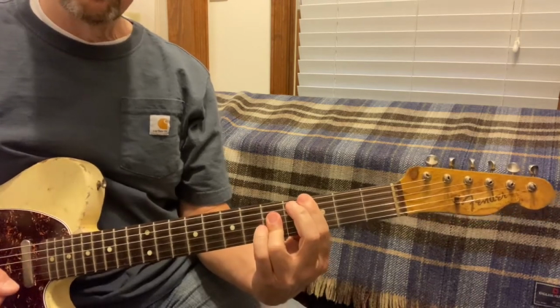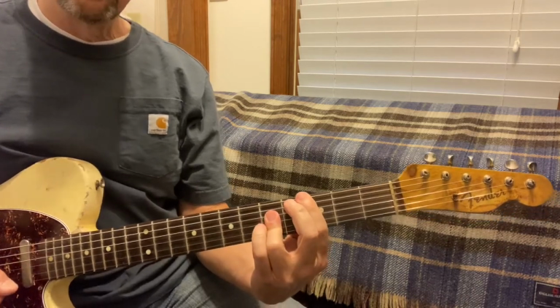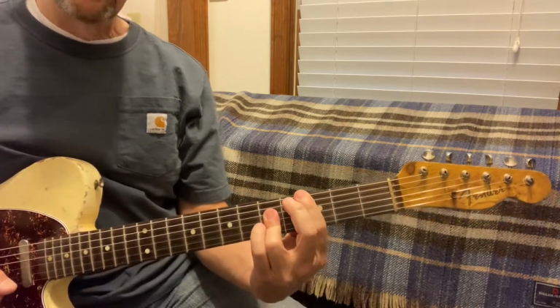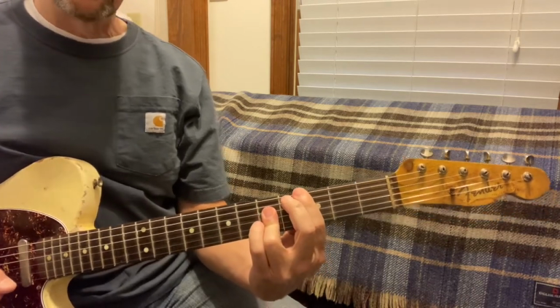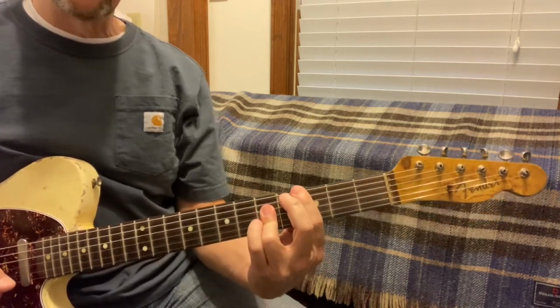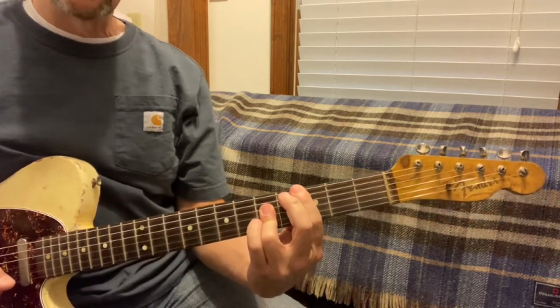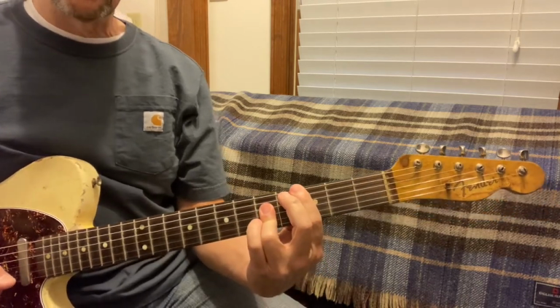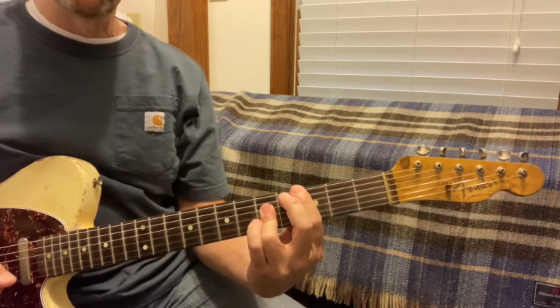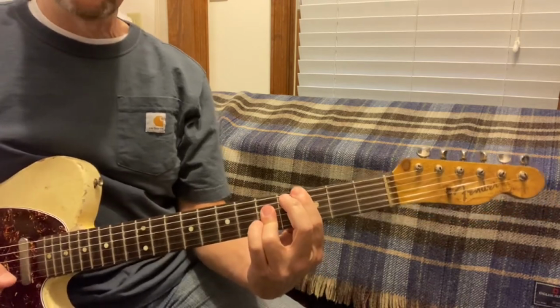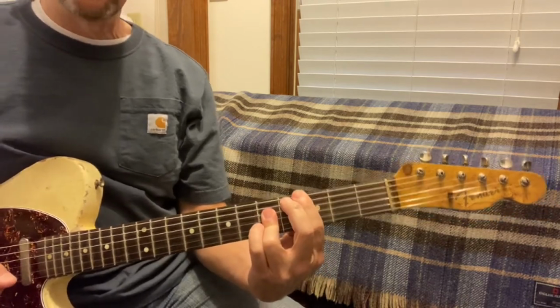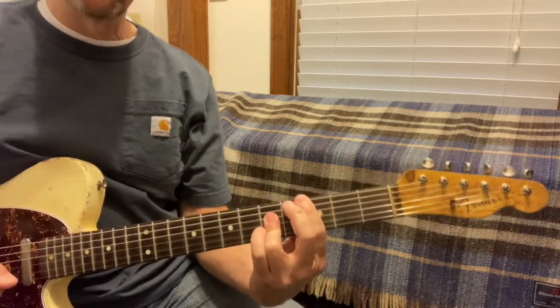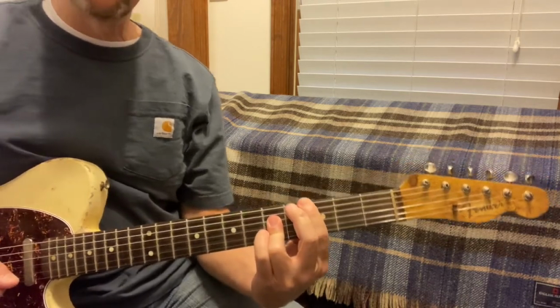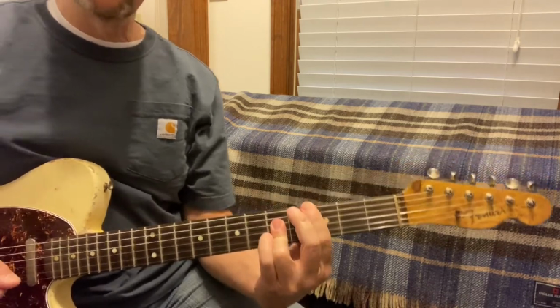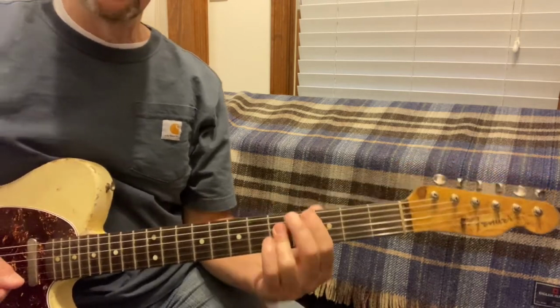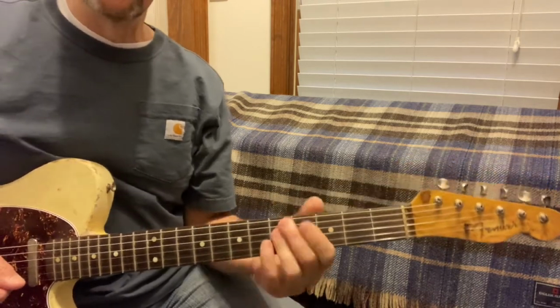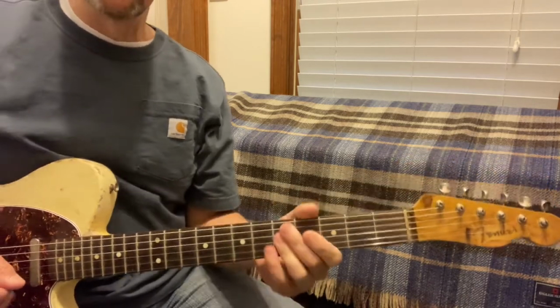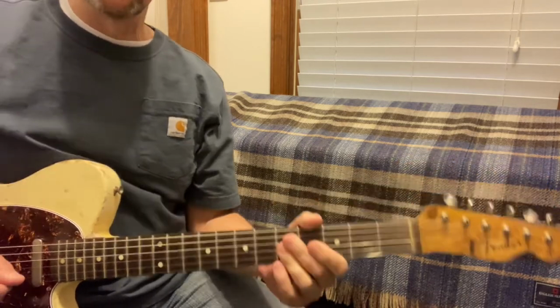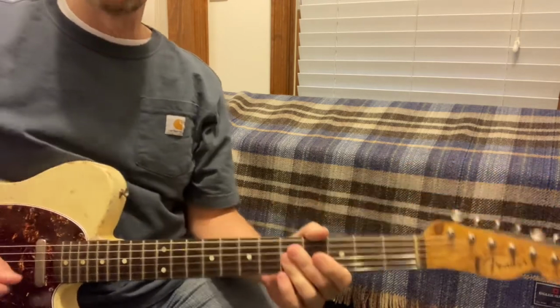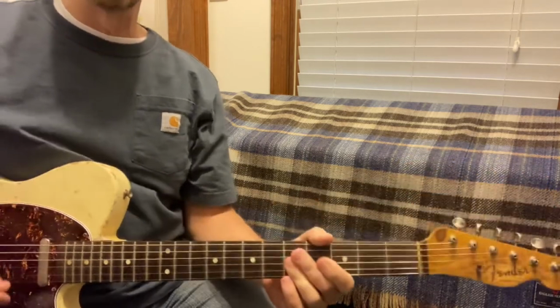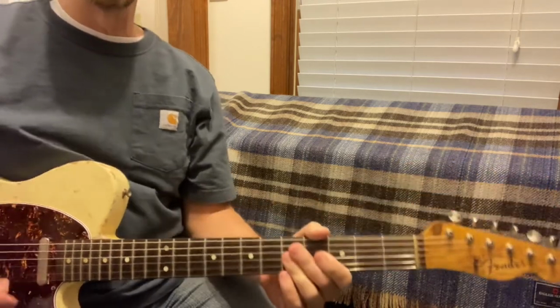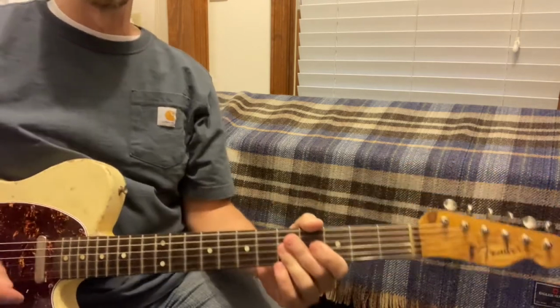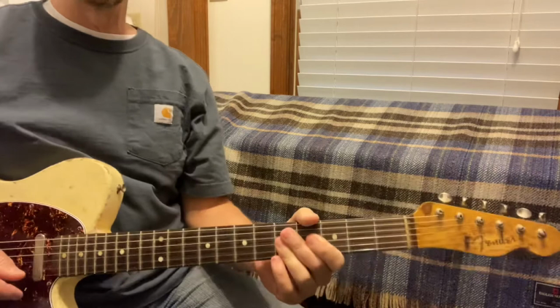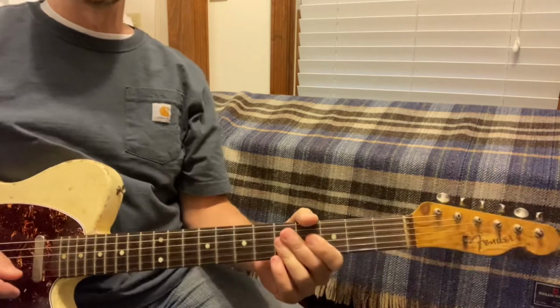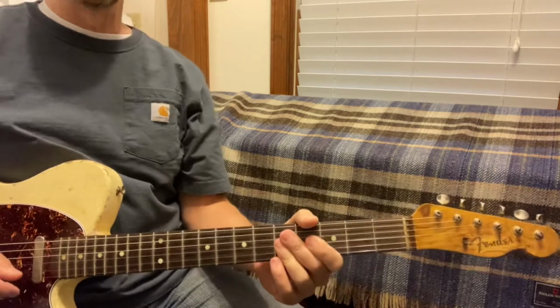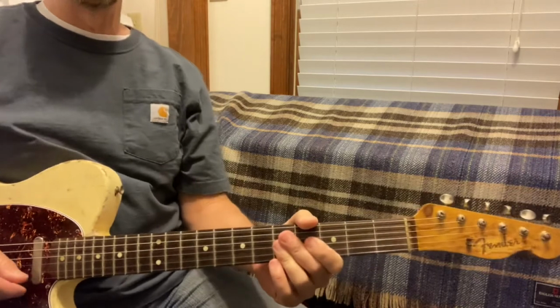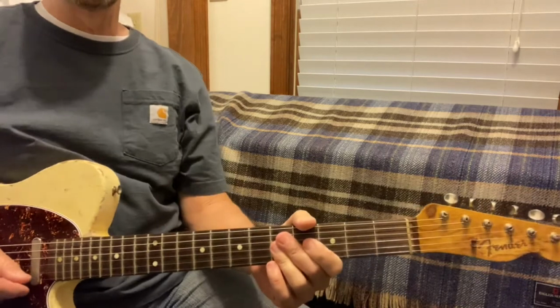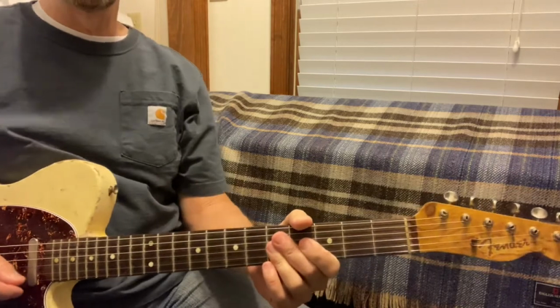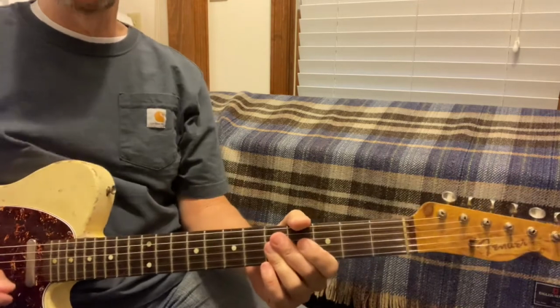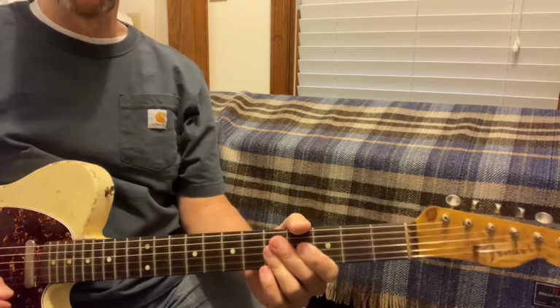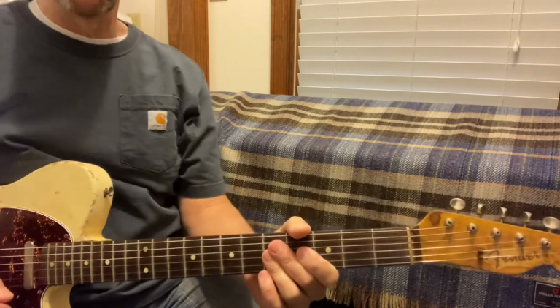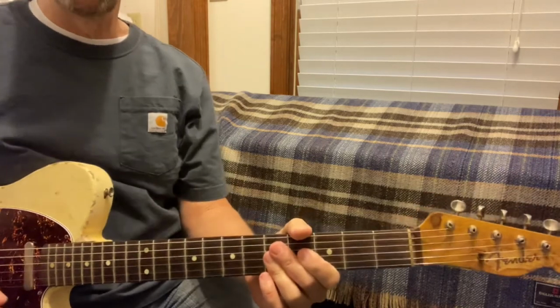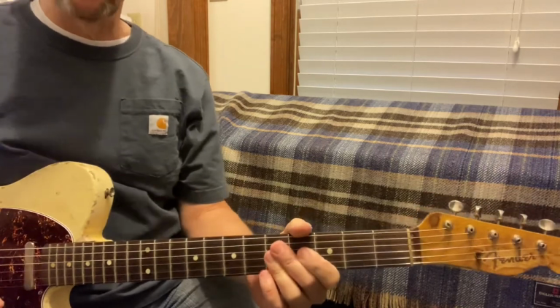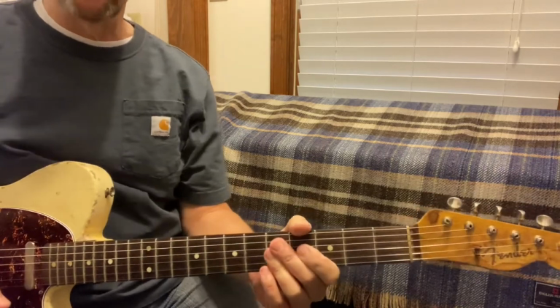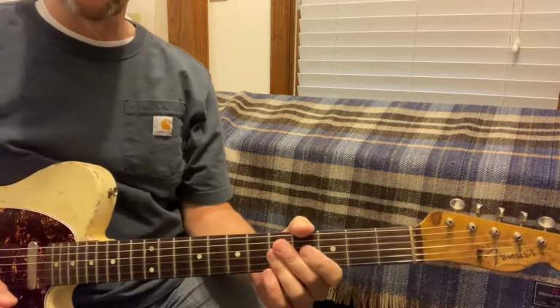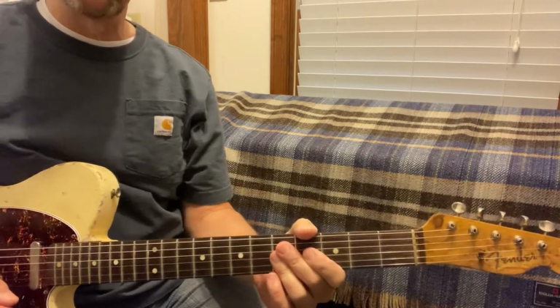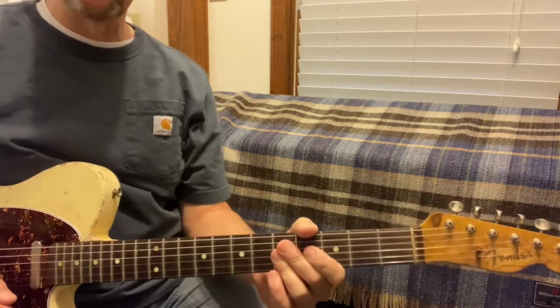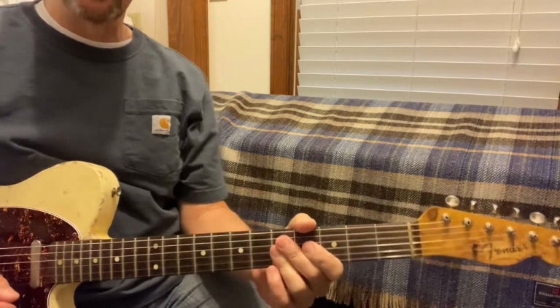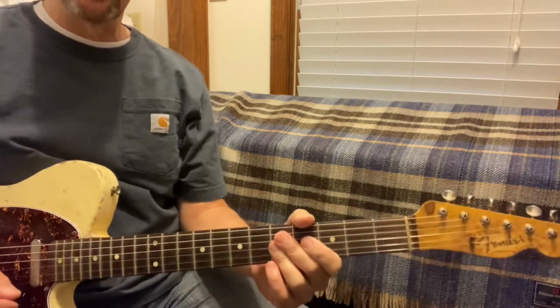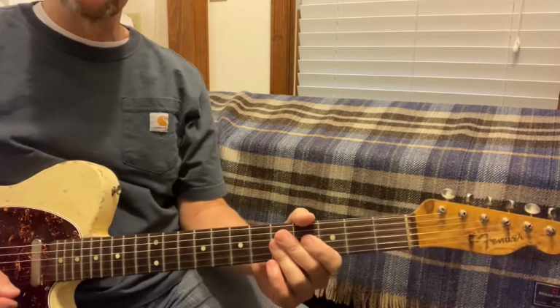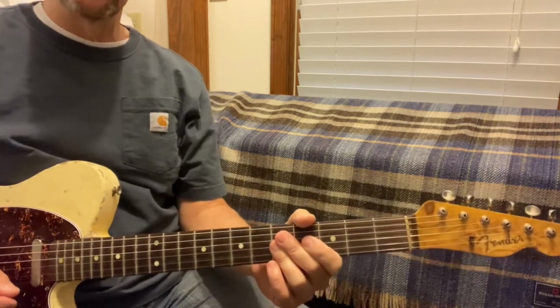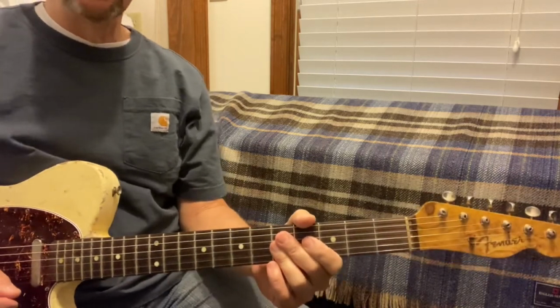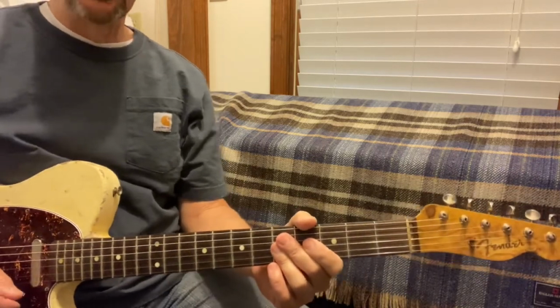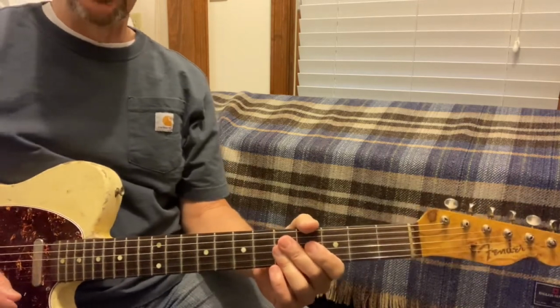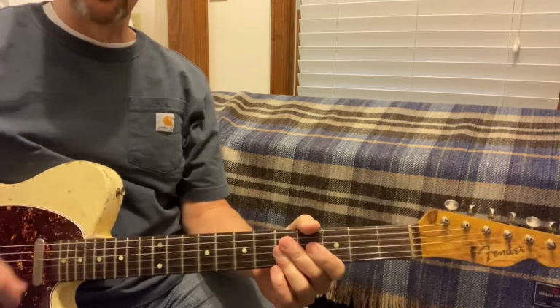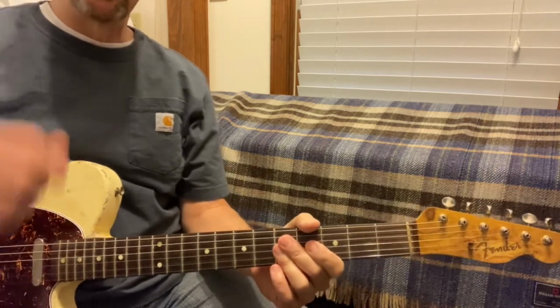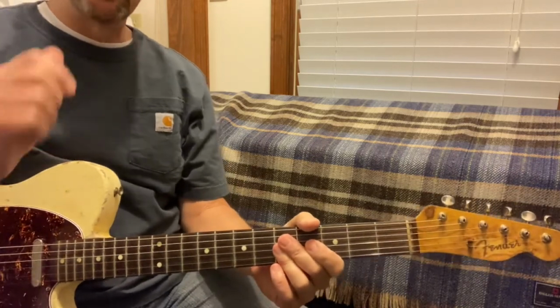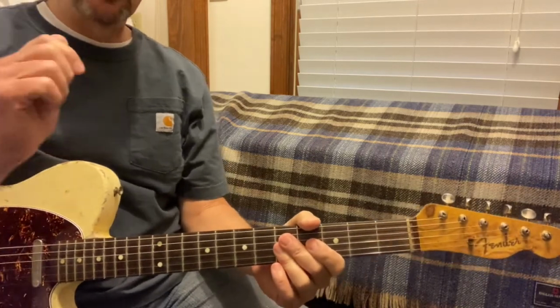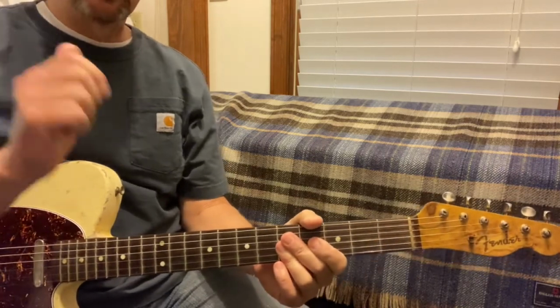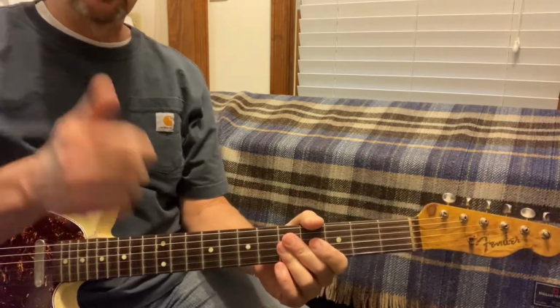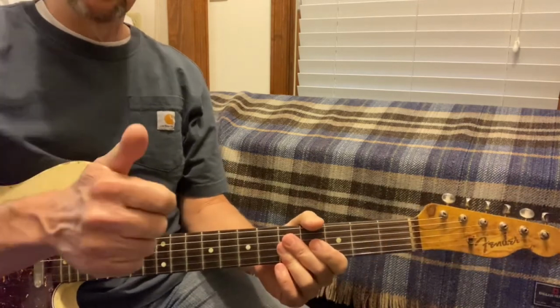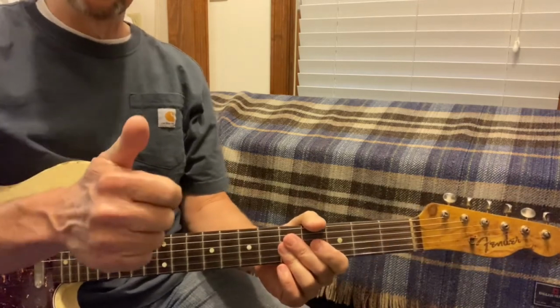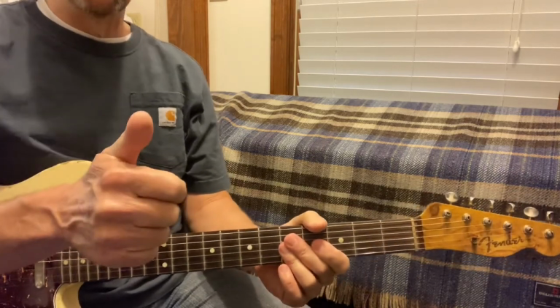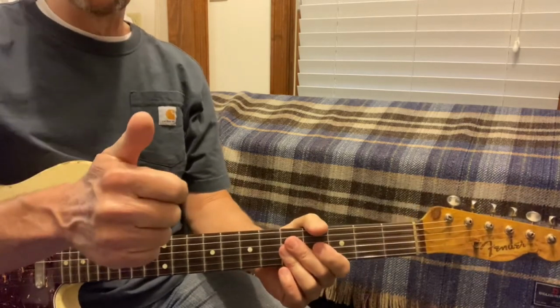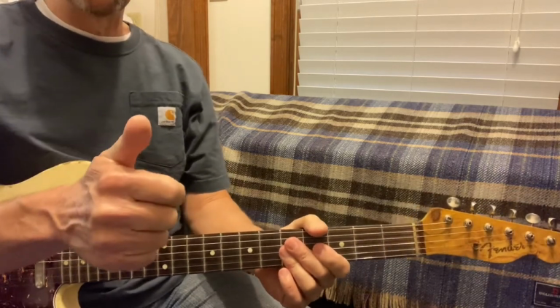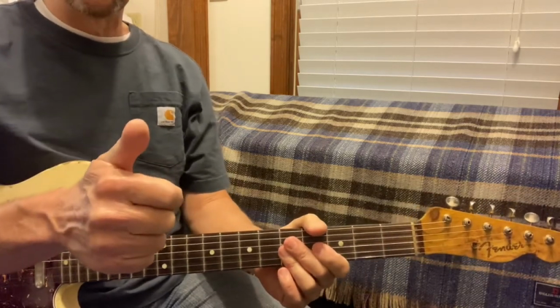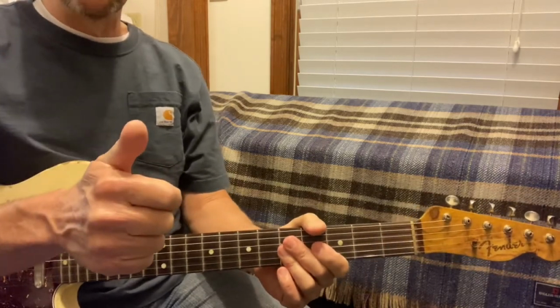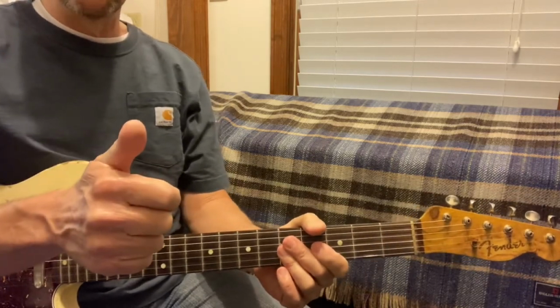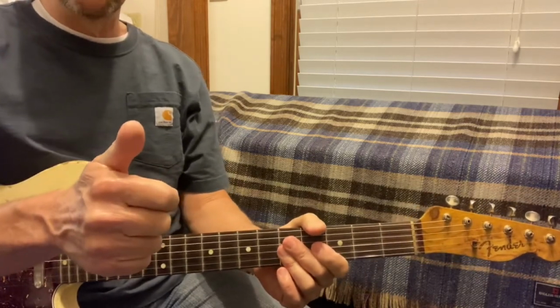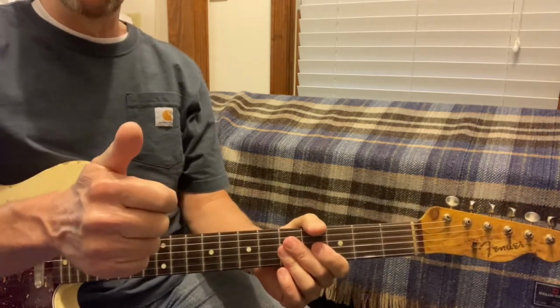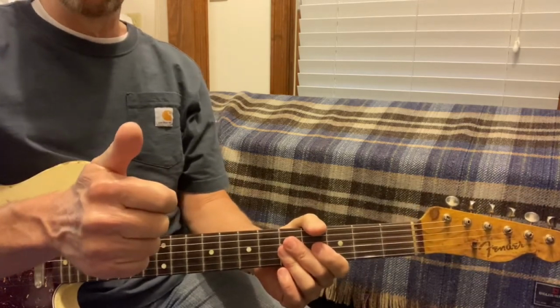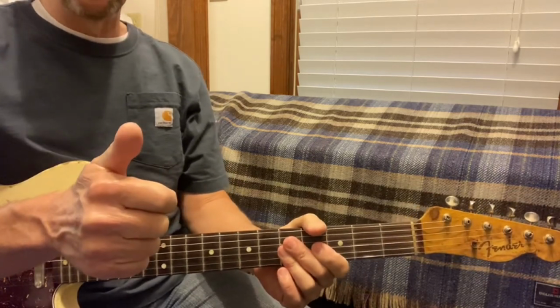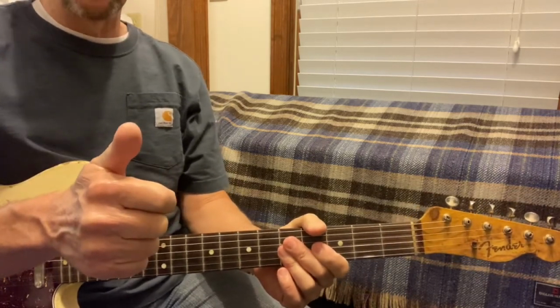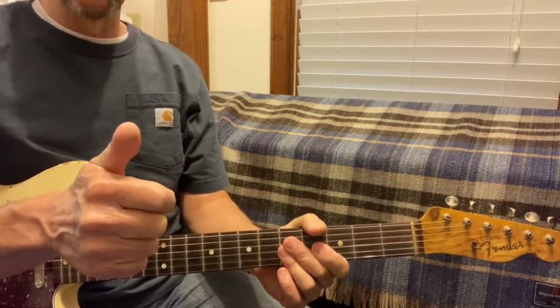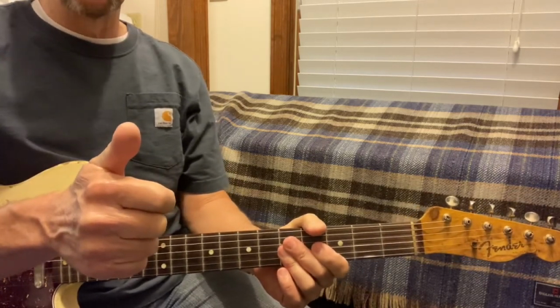God bless you. Have a great day. I hope that helps you out. And remember, just keep picking.